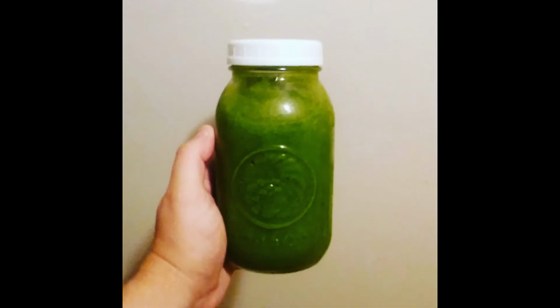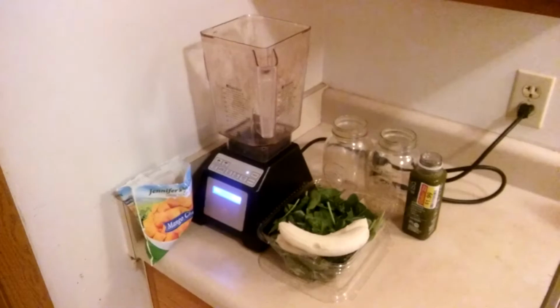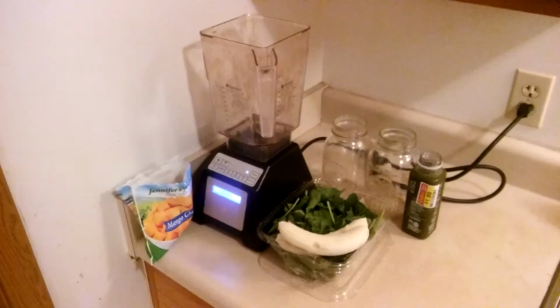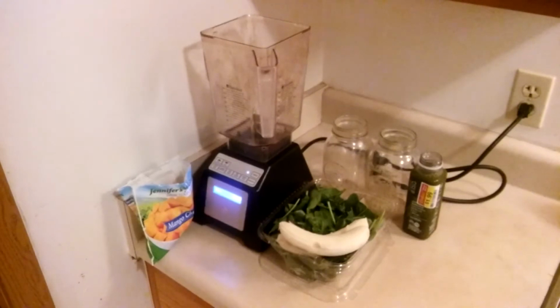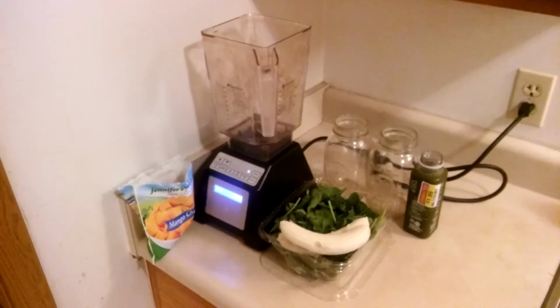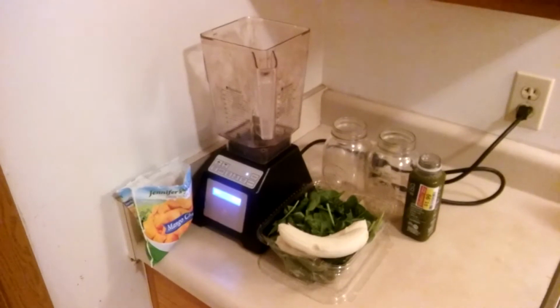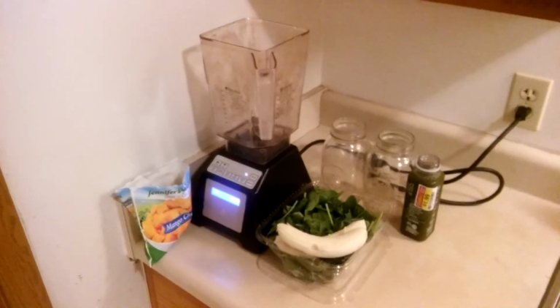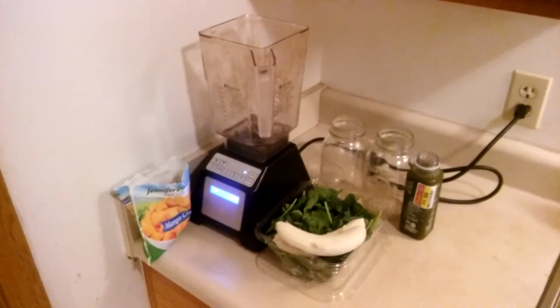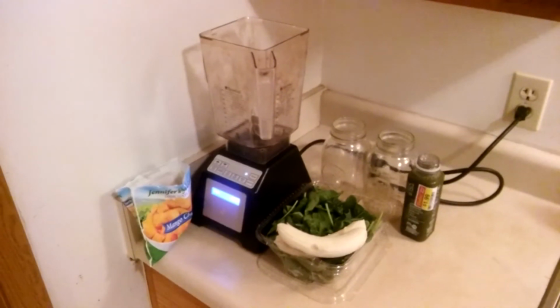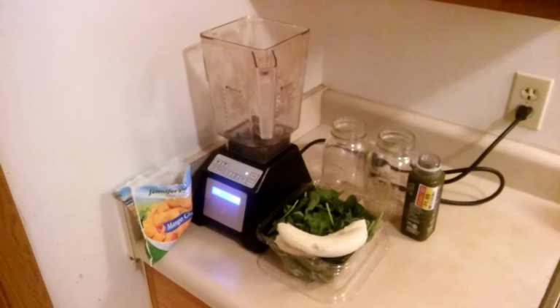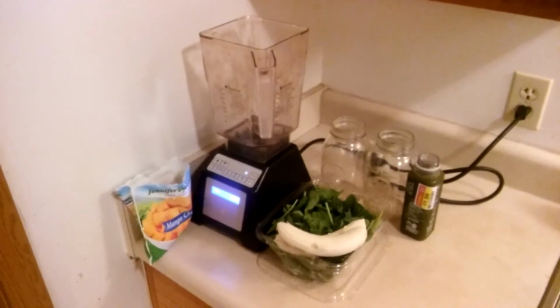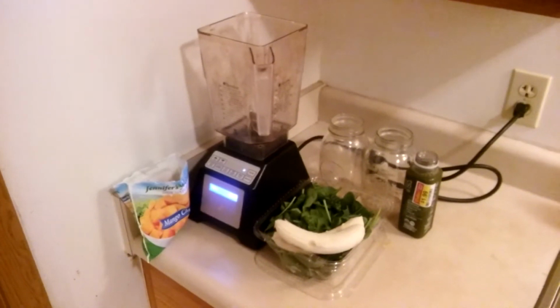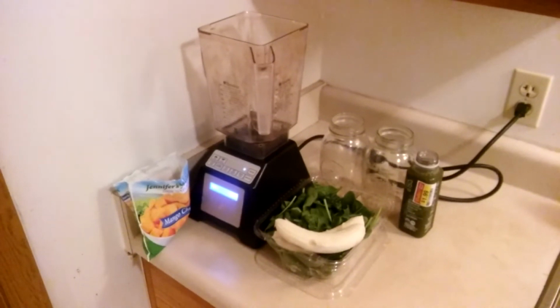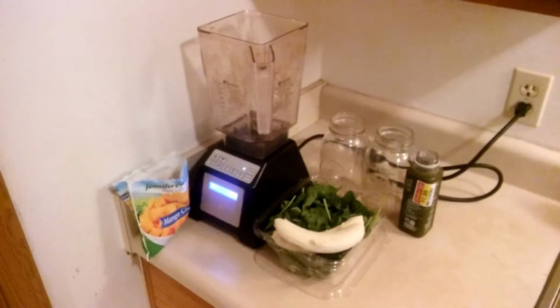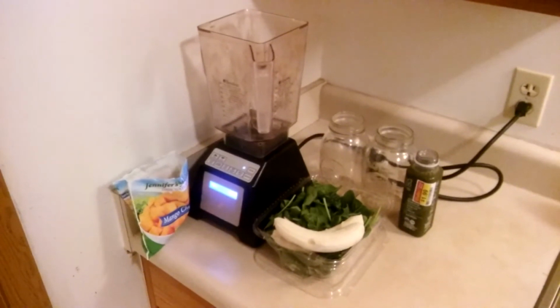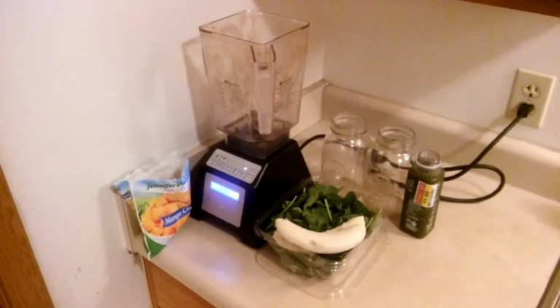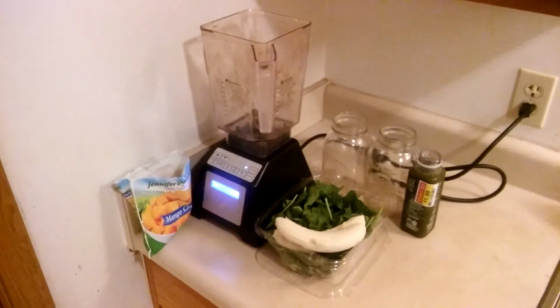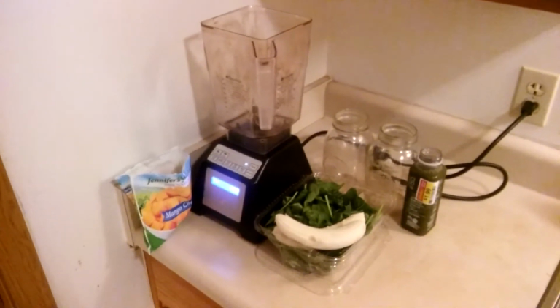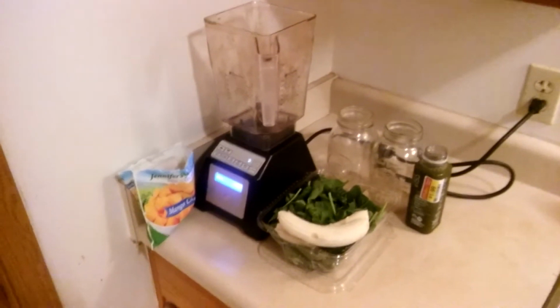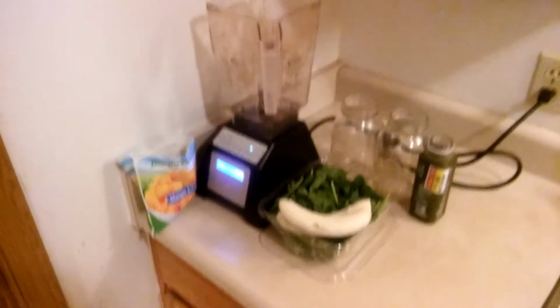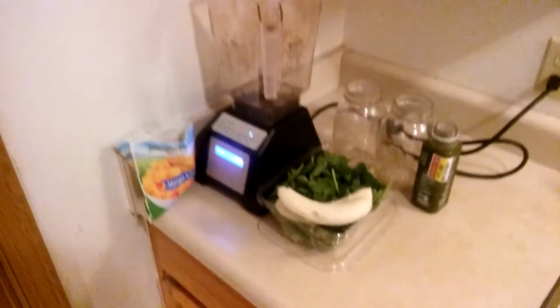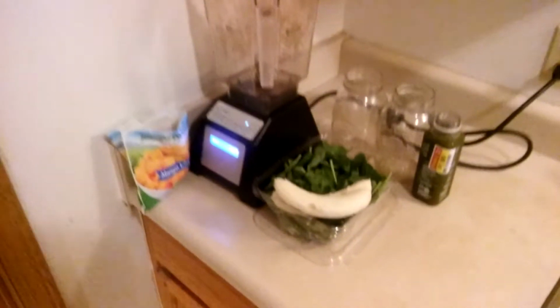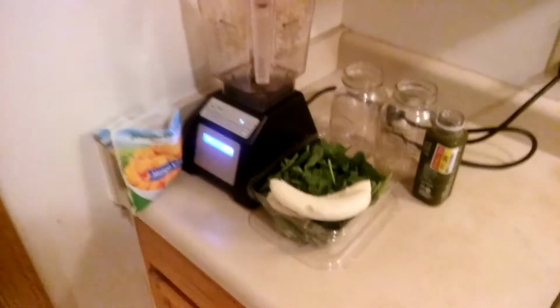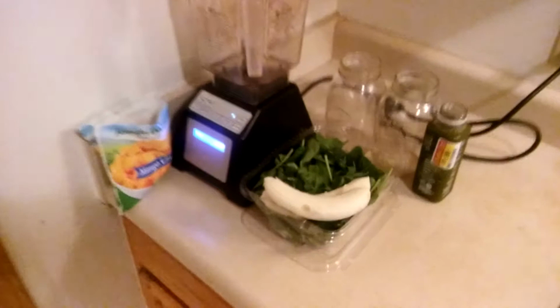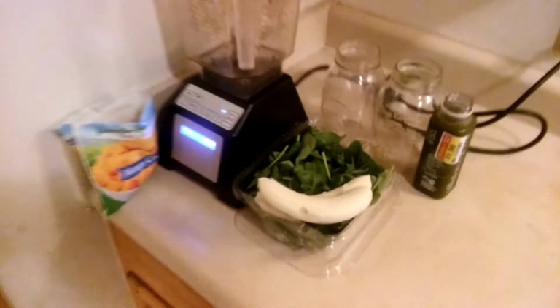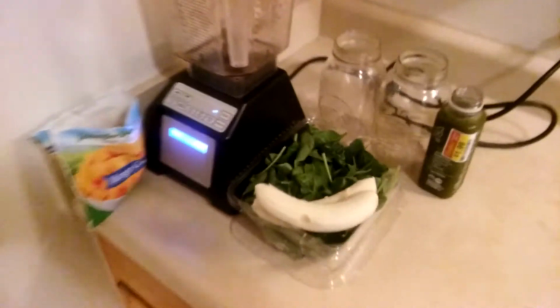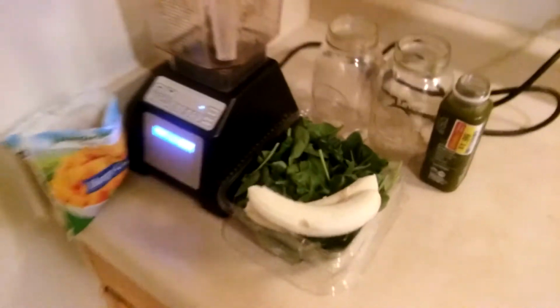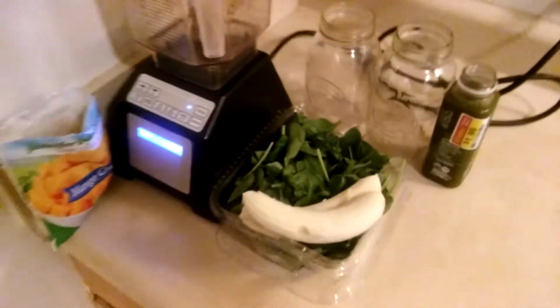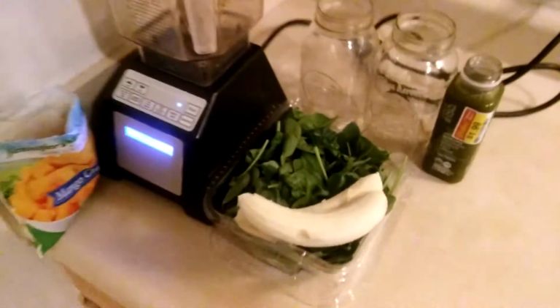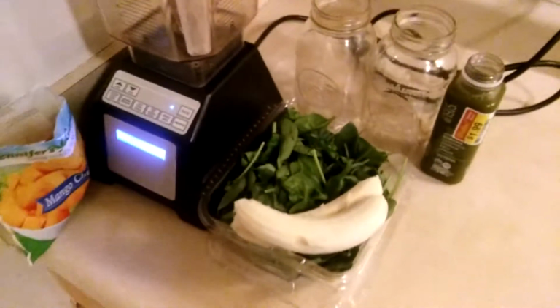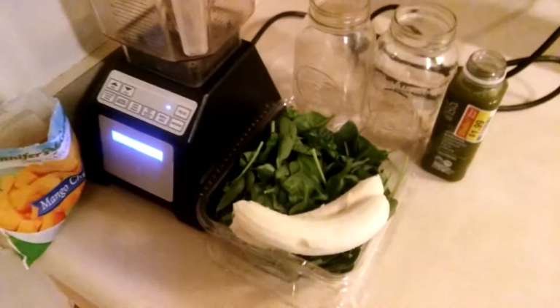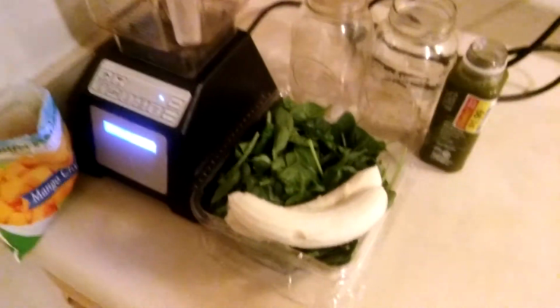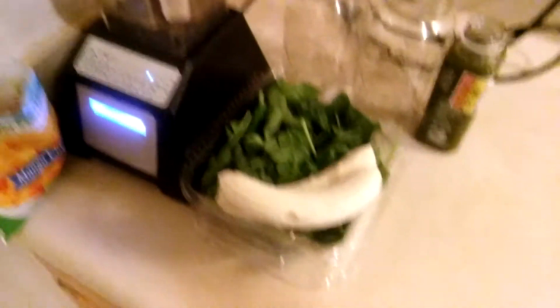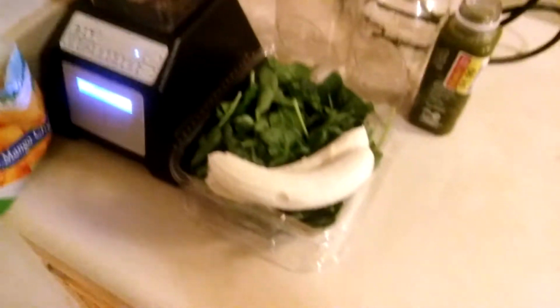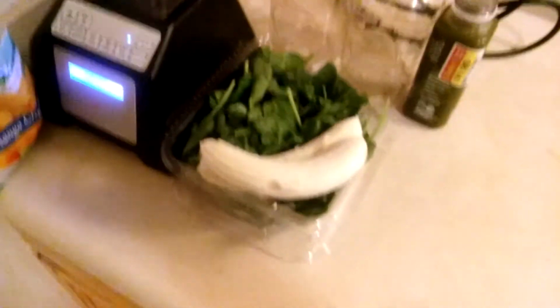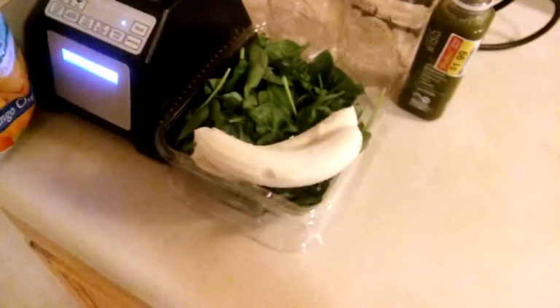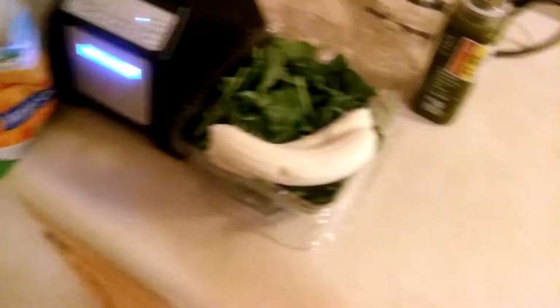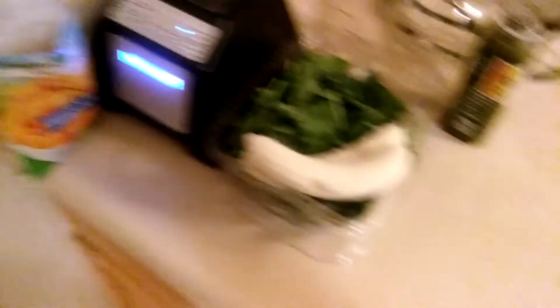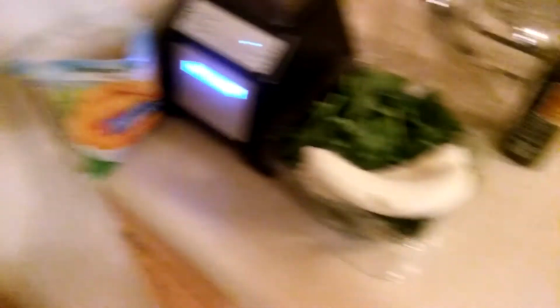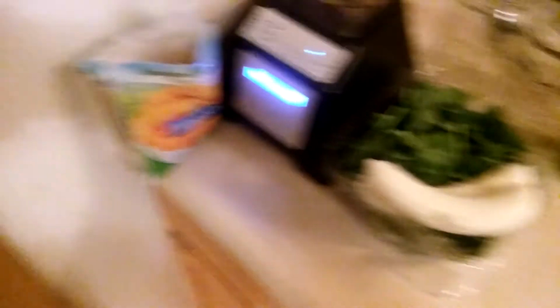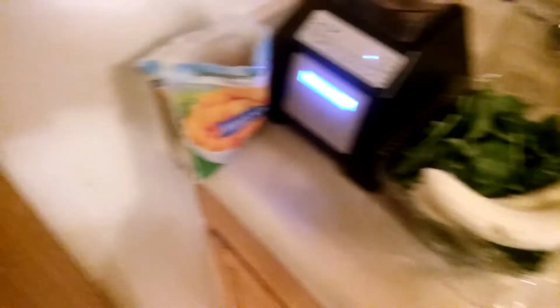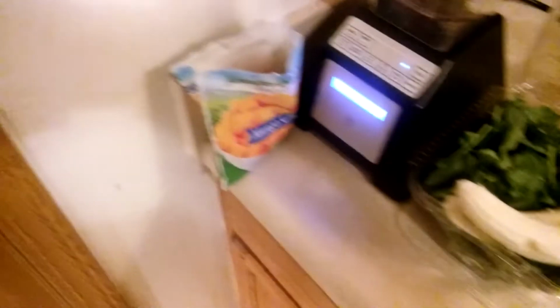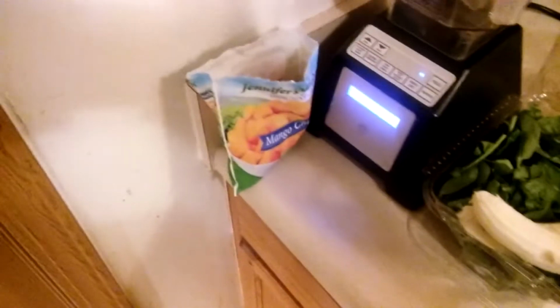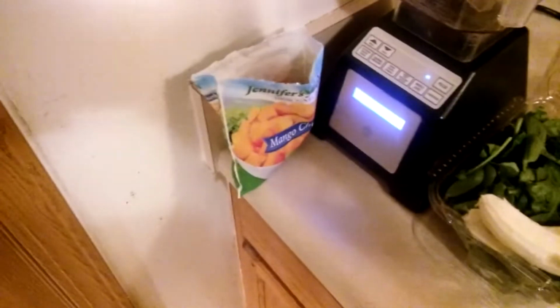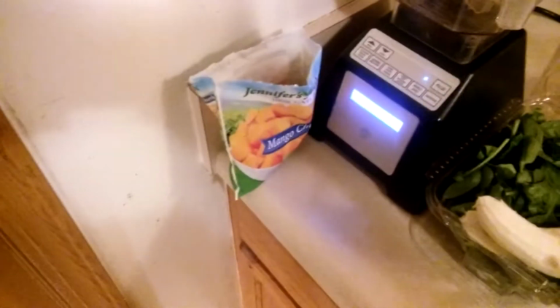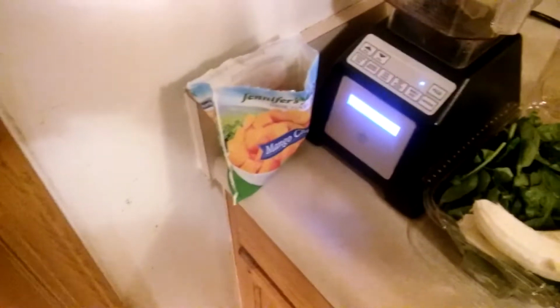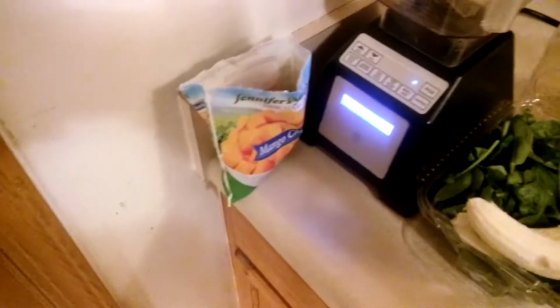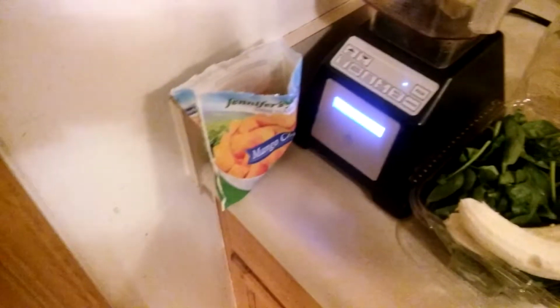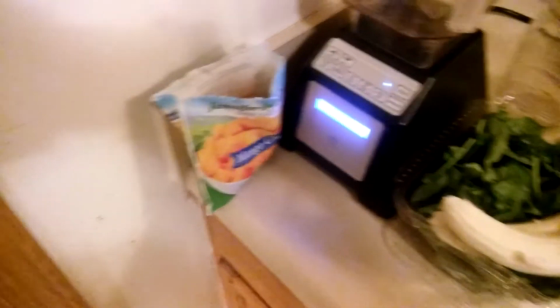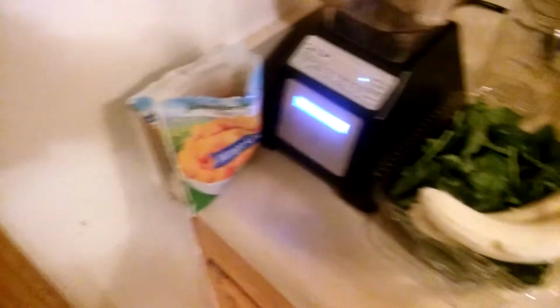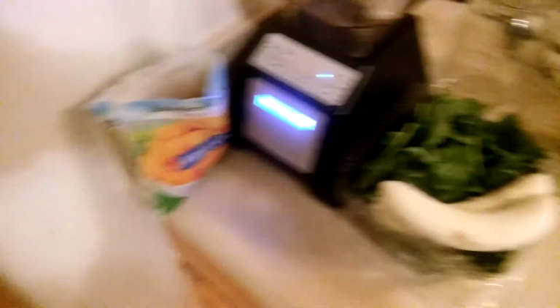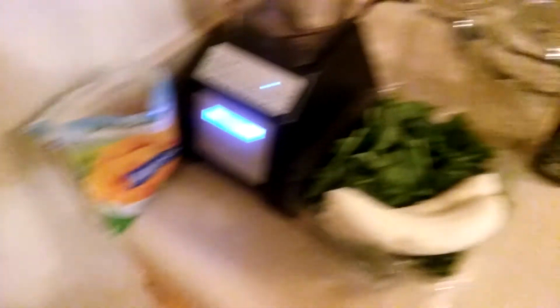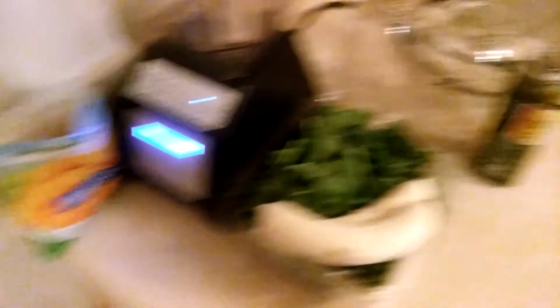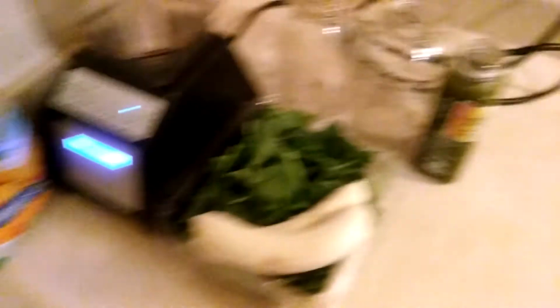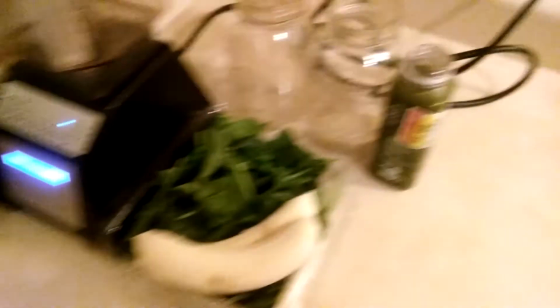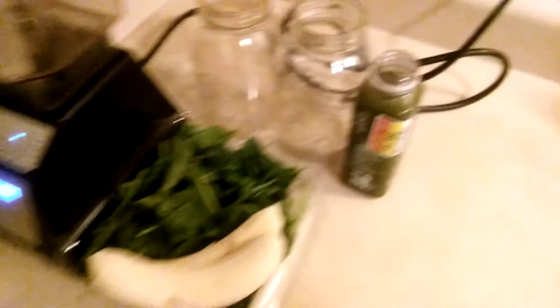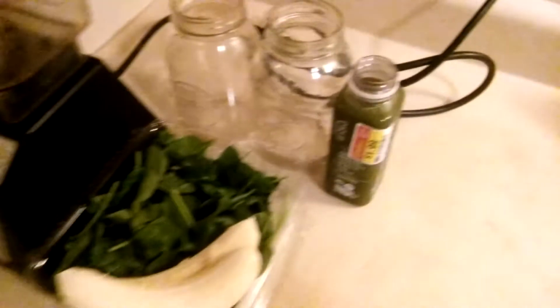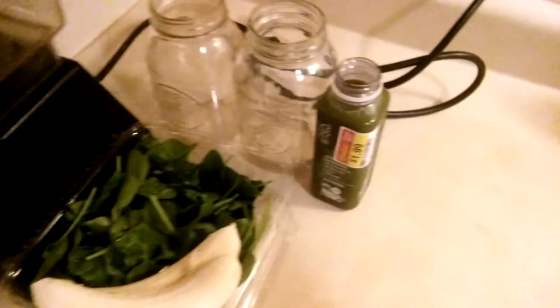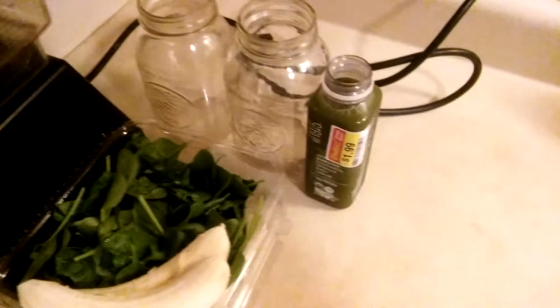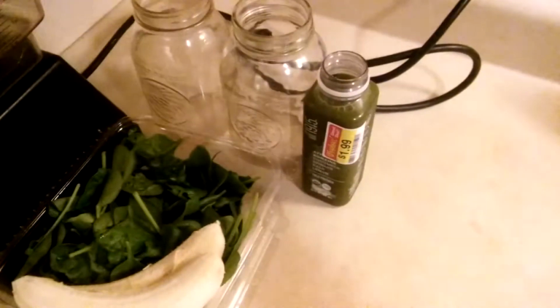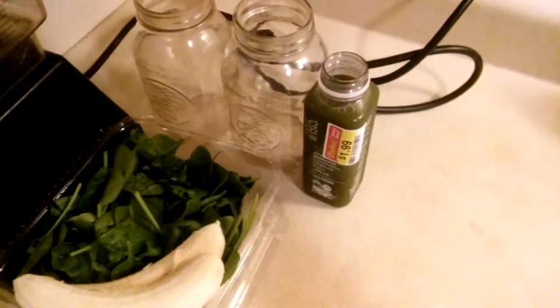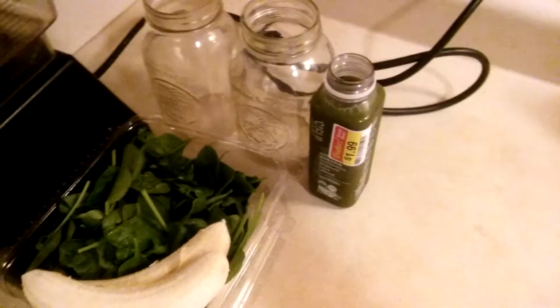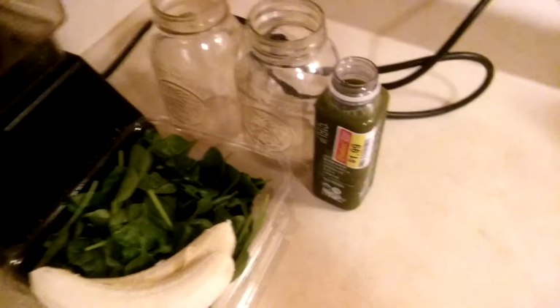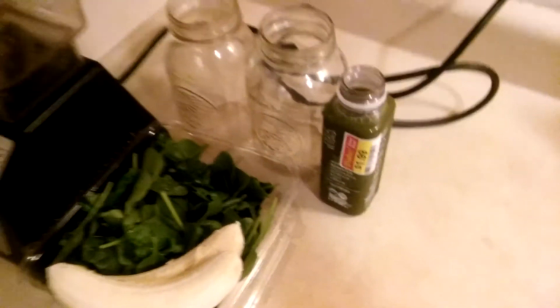I'm going to make a green smoothie using spinach, bananas, mango chunks, and green juice.